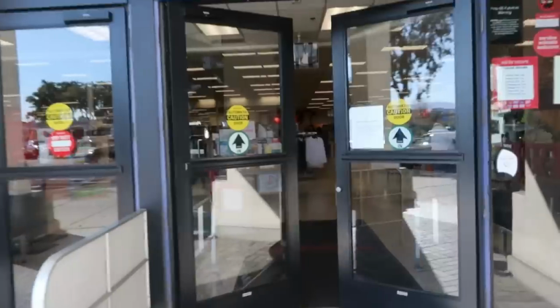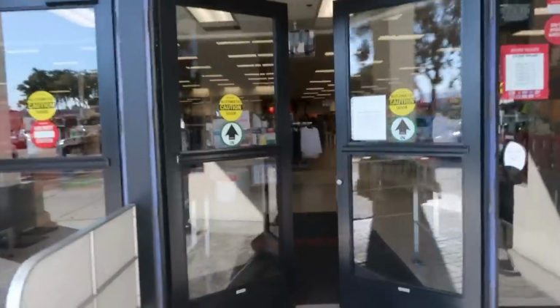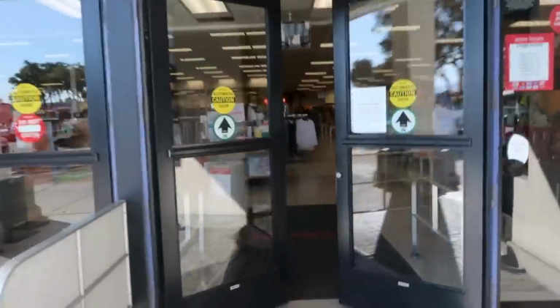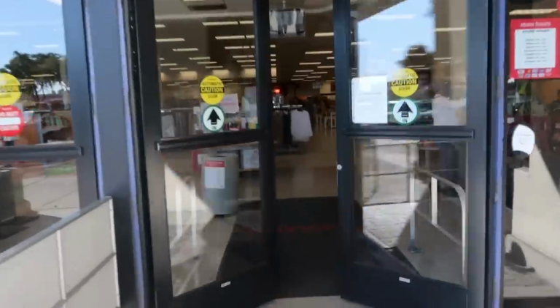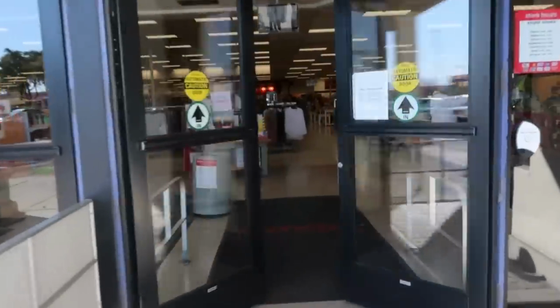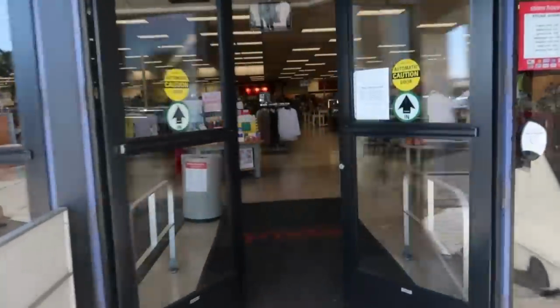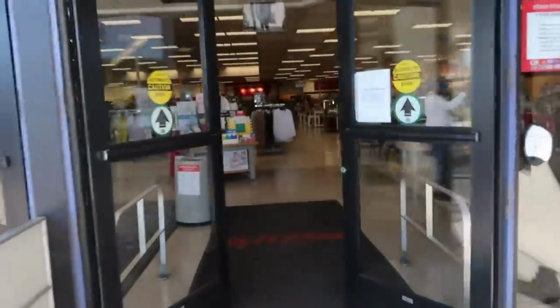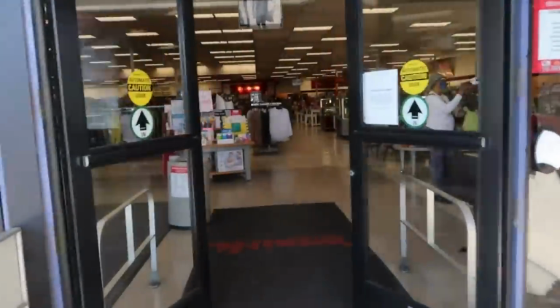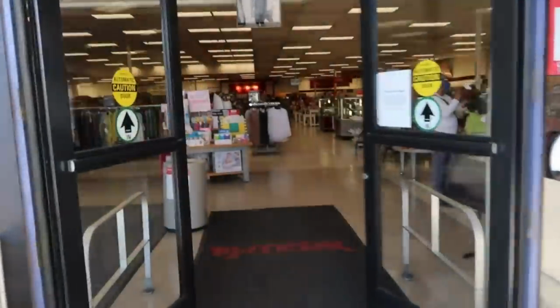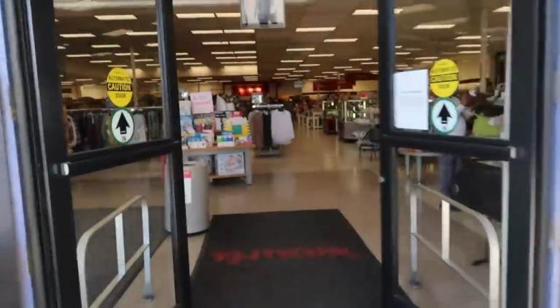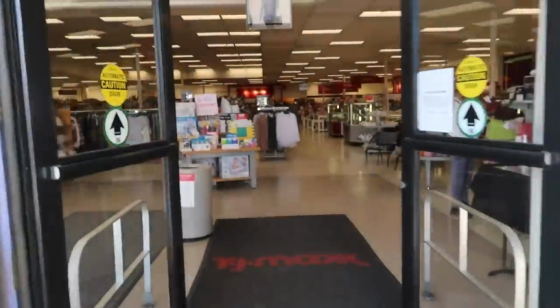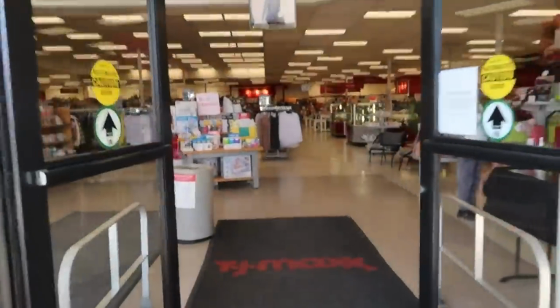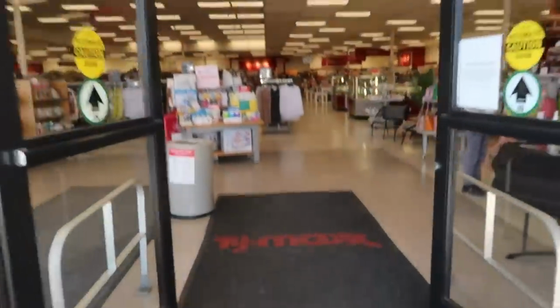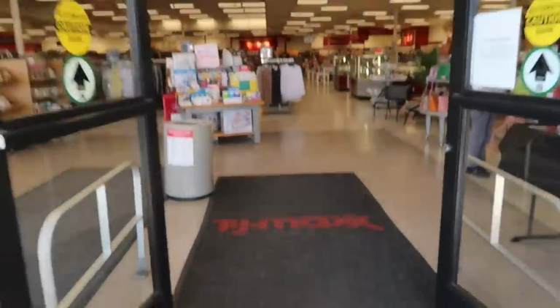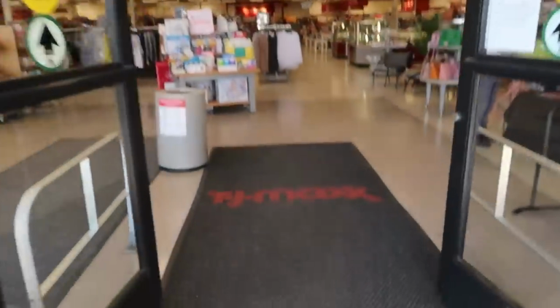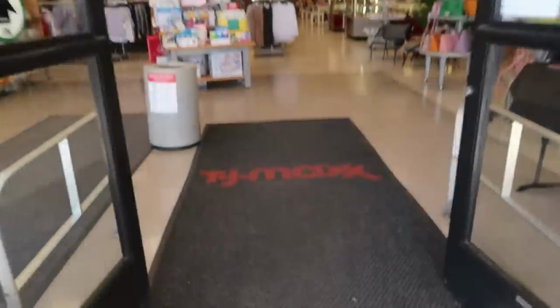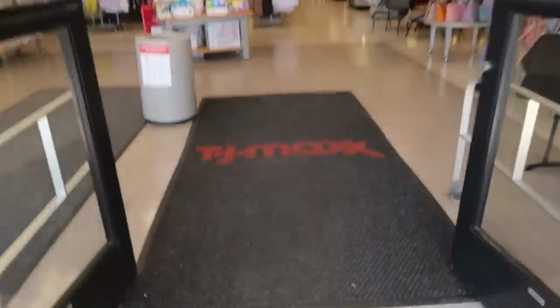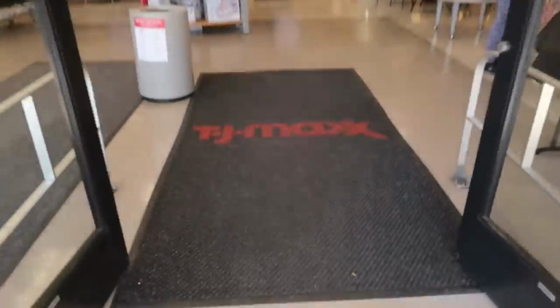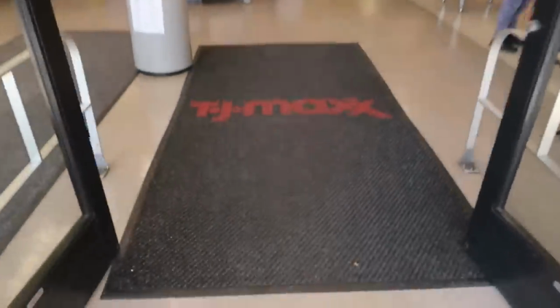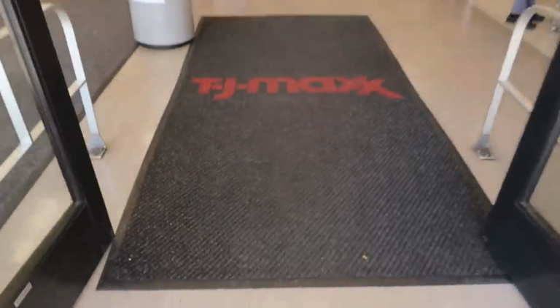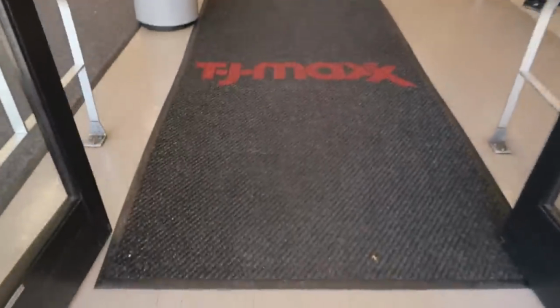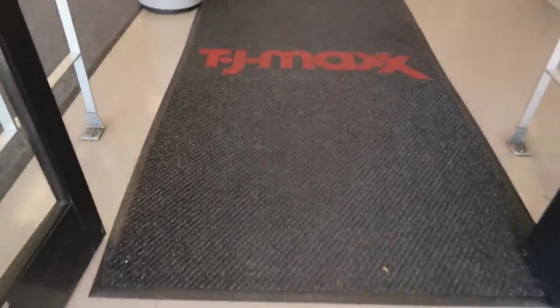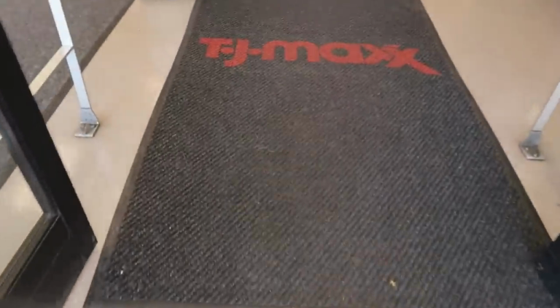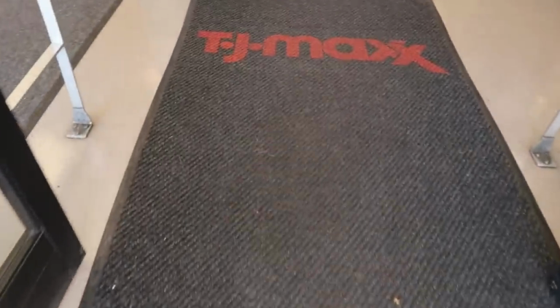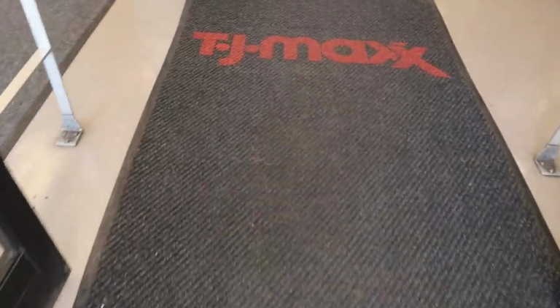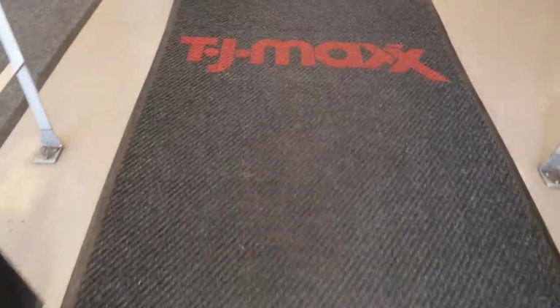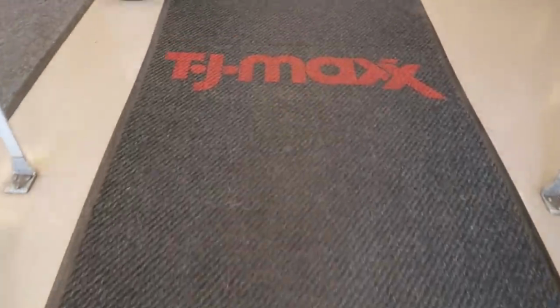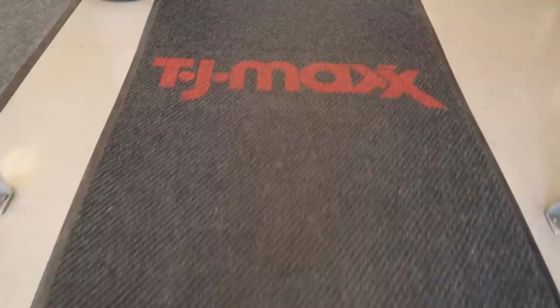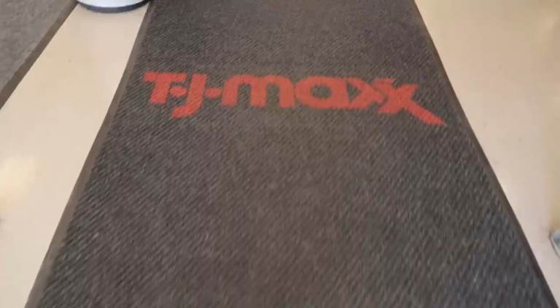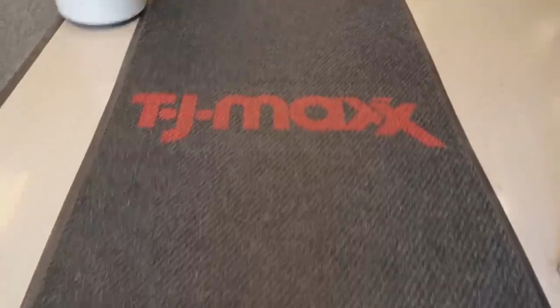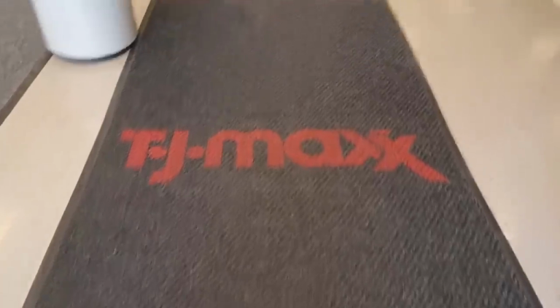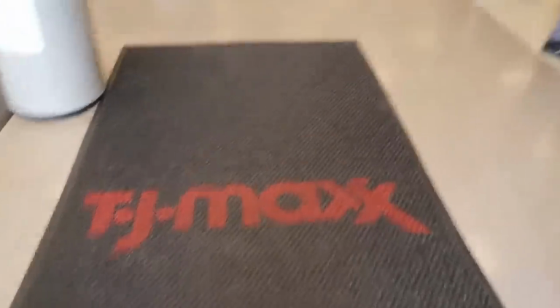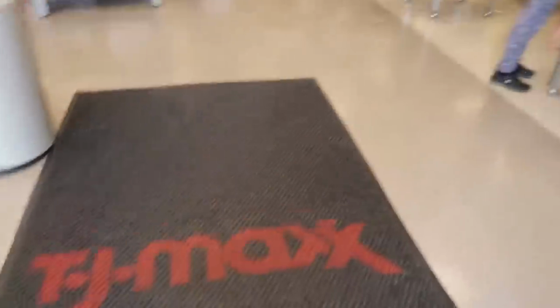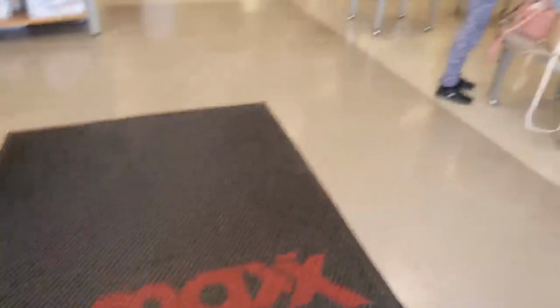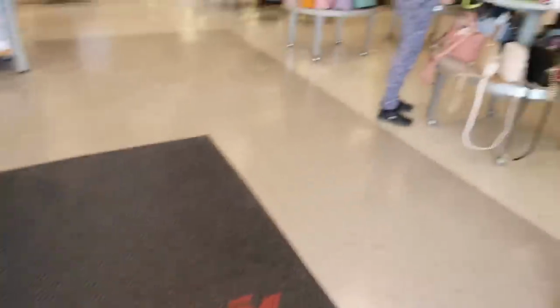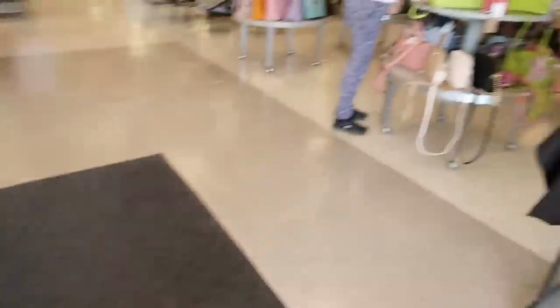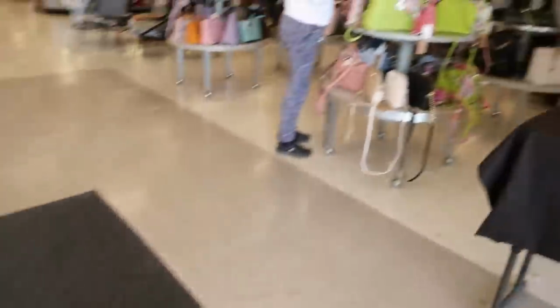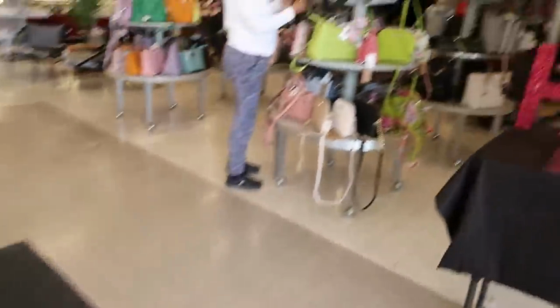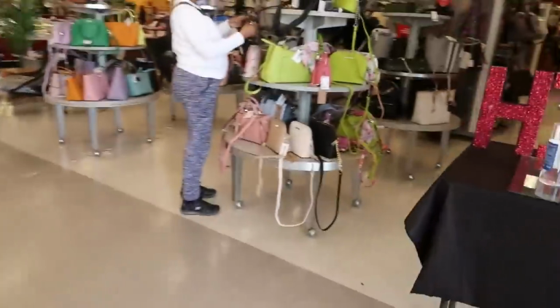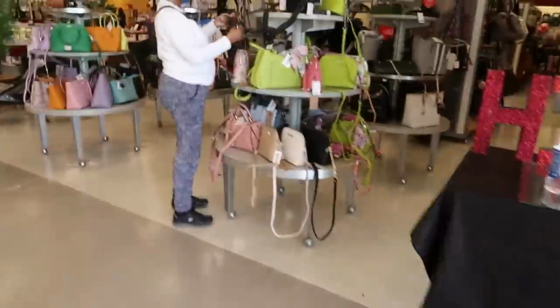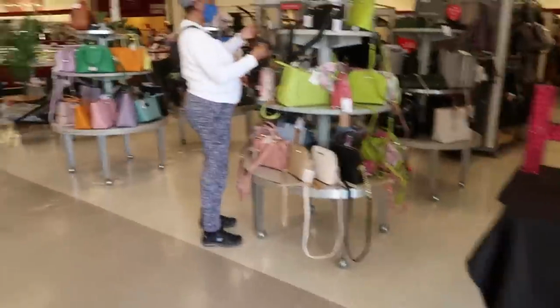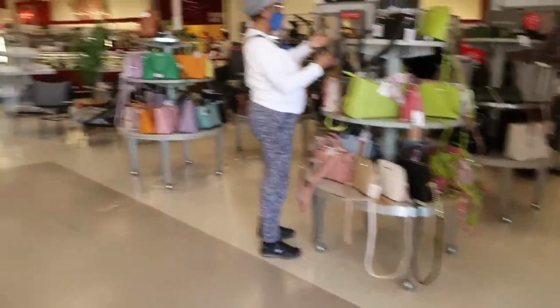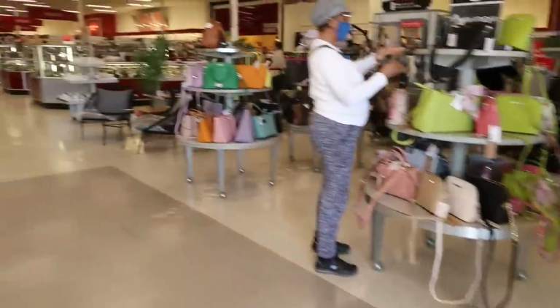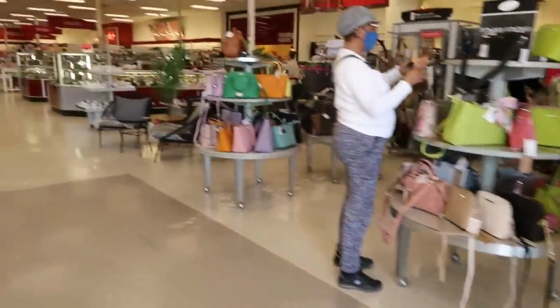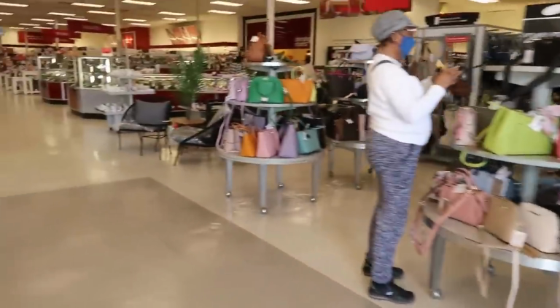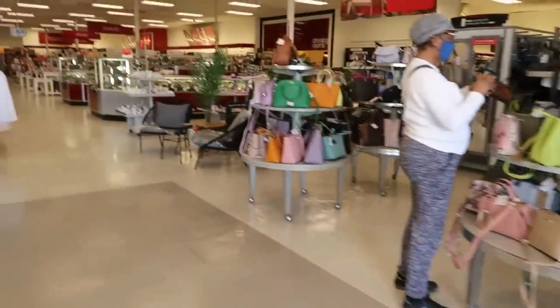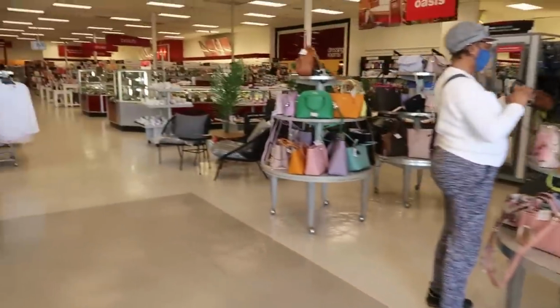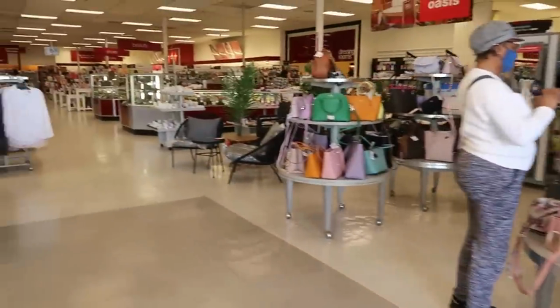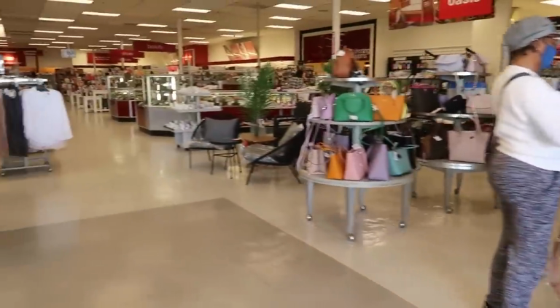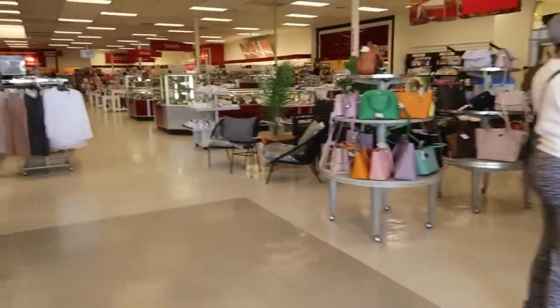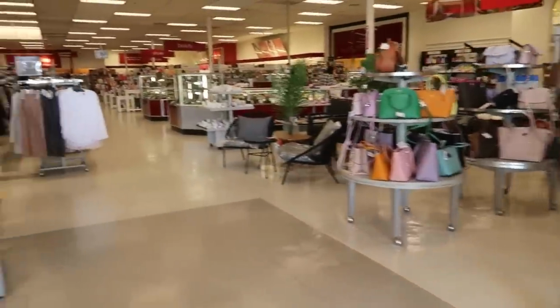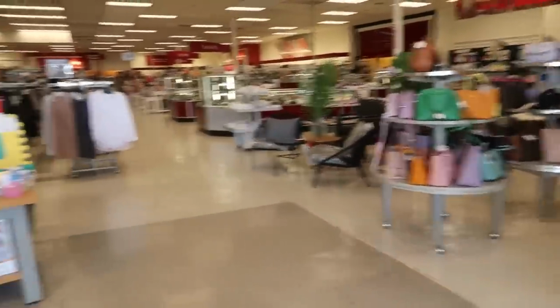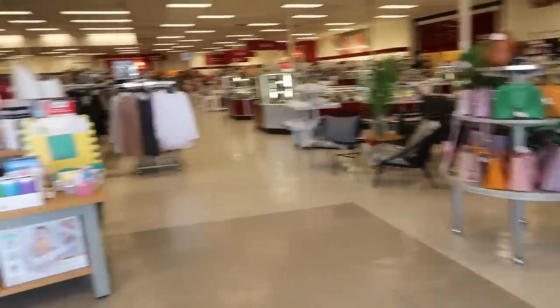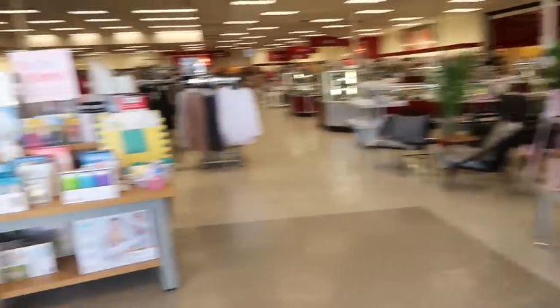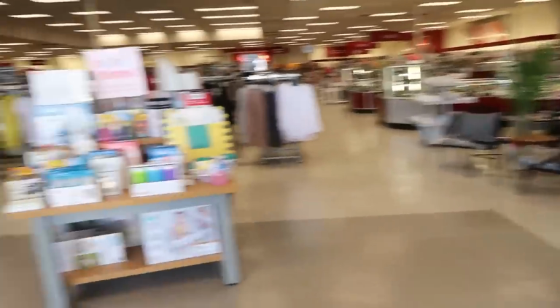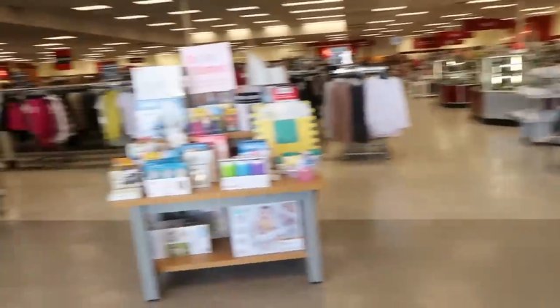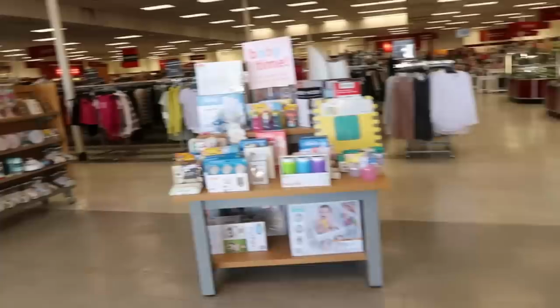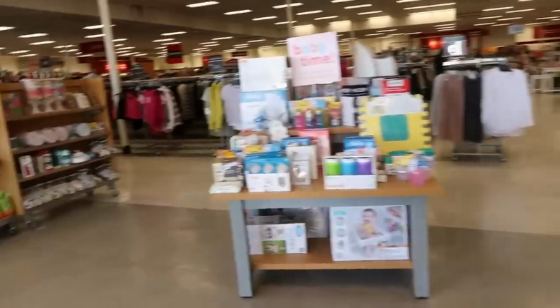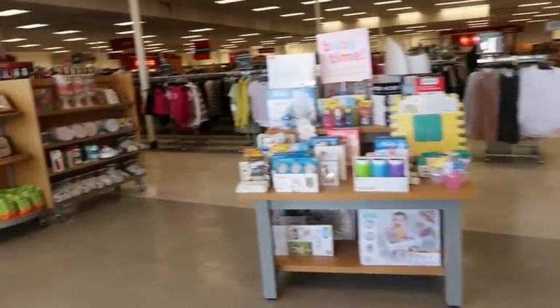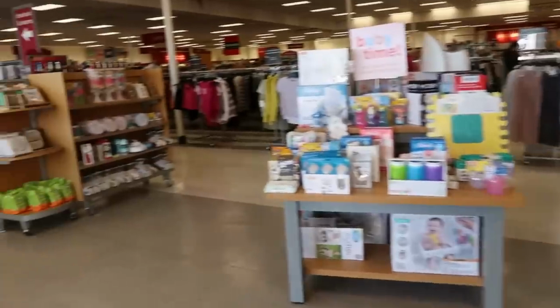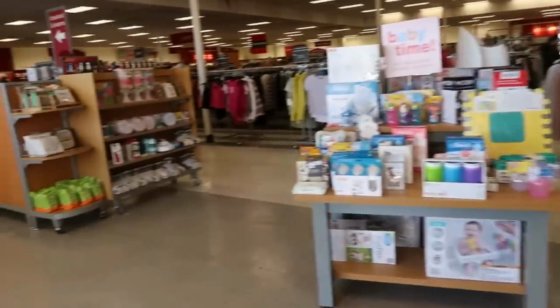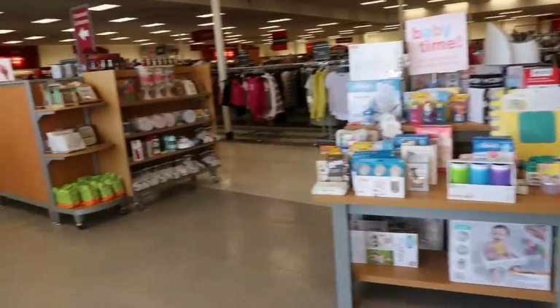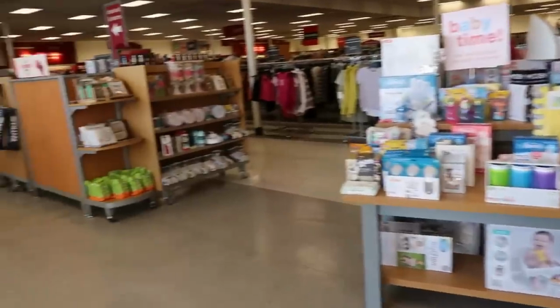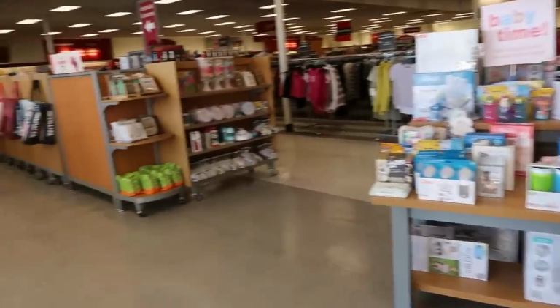Hey my pretties, welcome back. We are headed inside of TJ Maxx. Oh my goodness, they have all kinds of goodies out today.